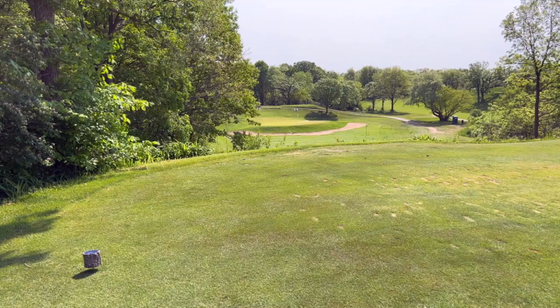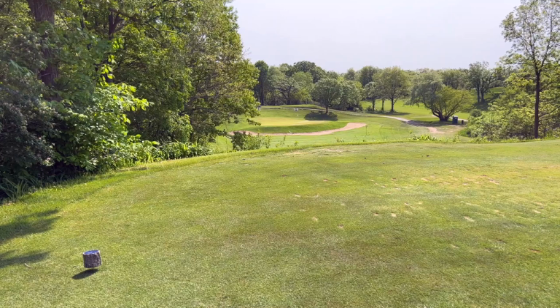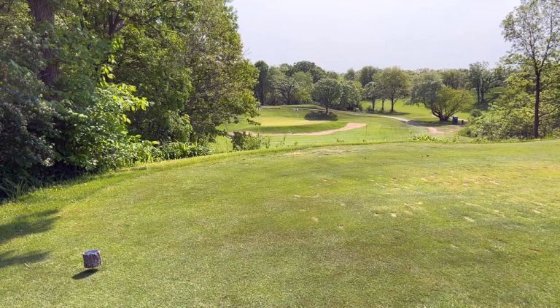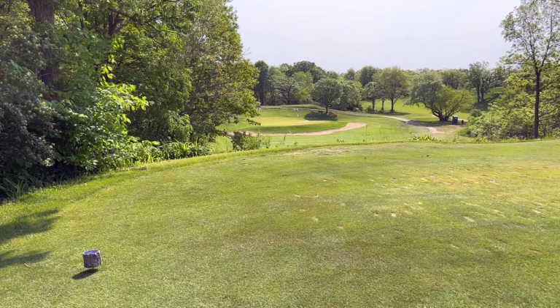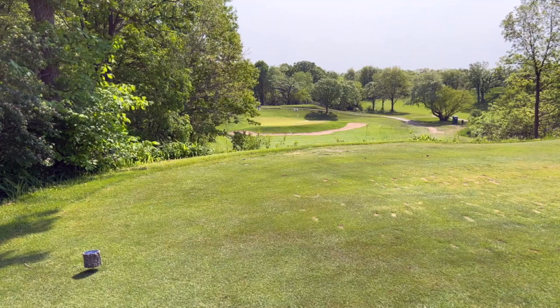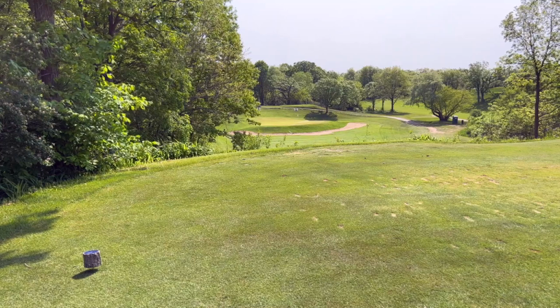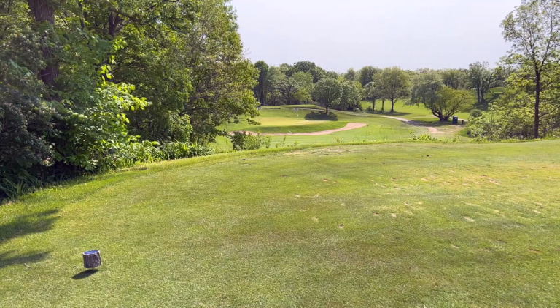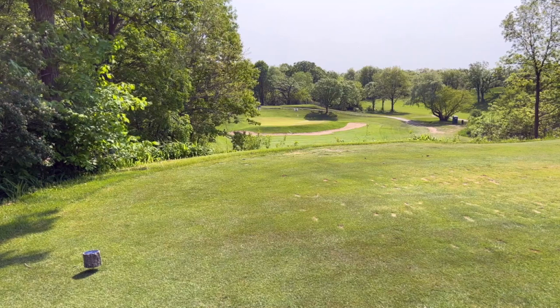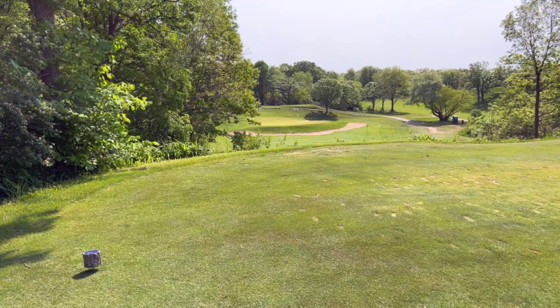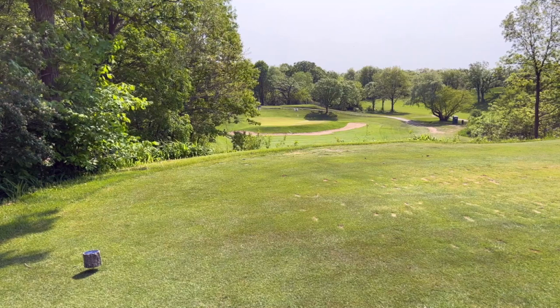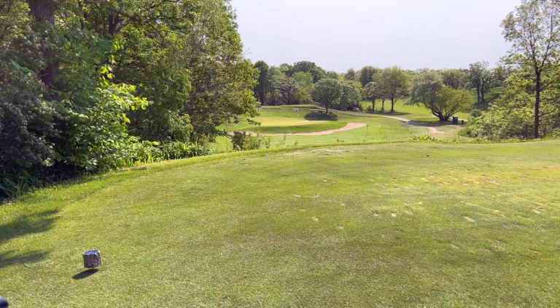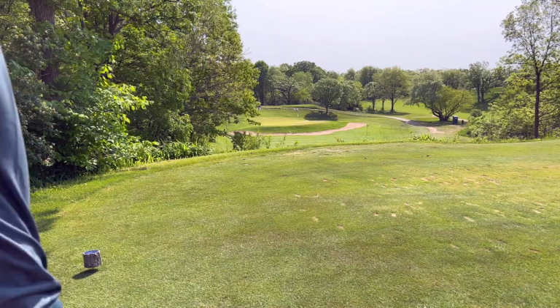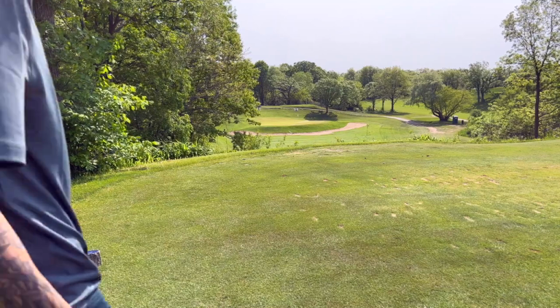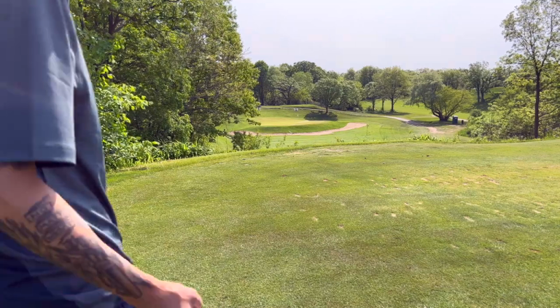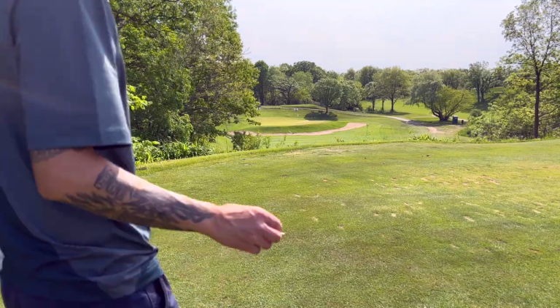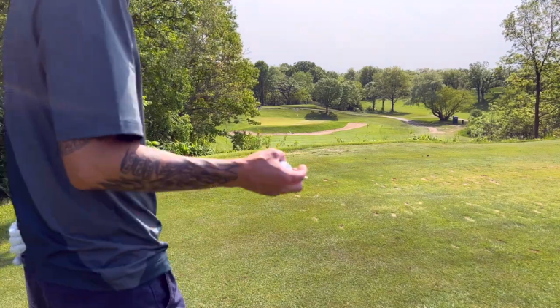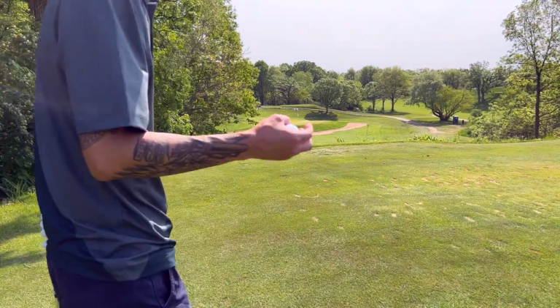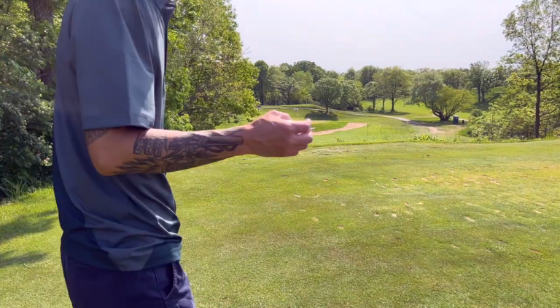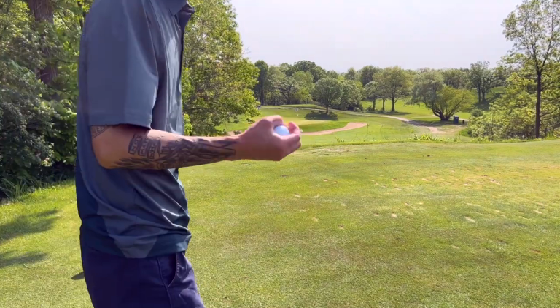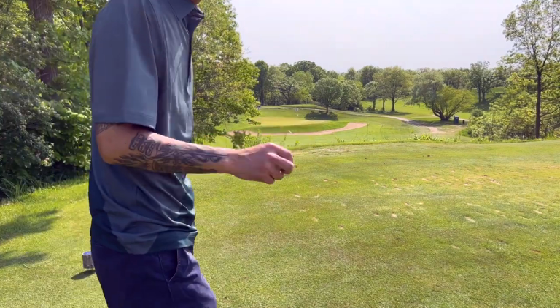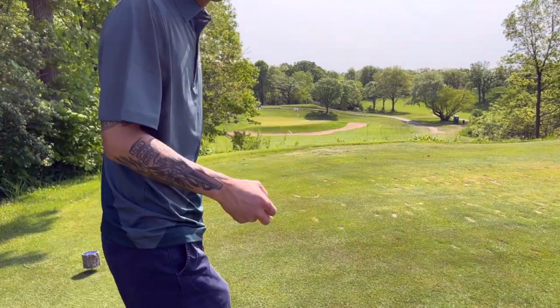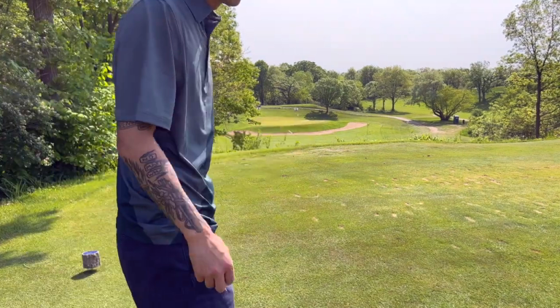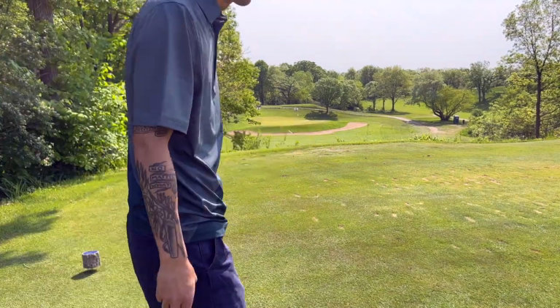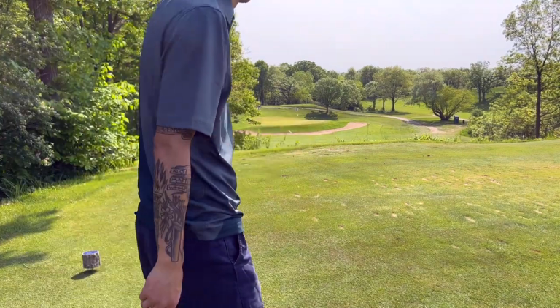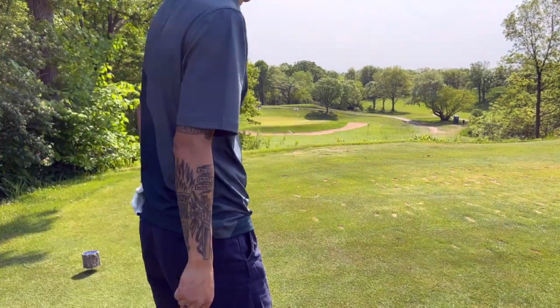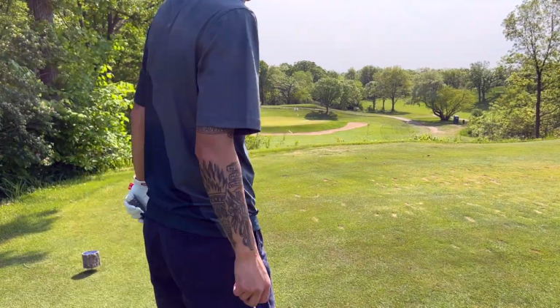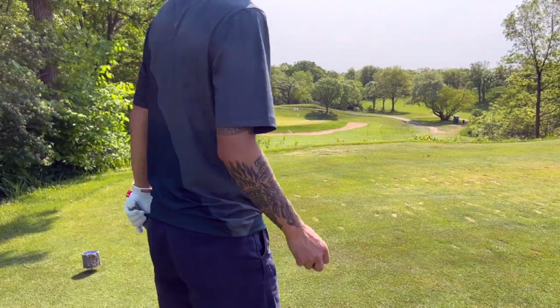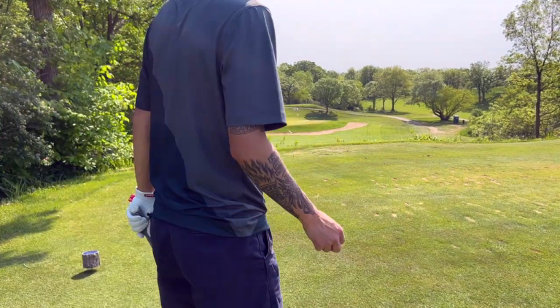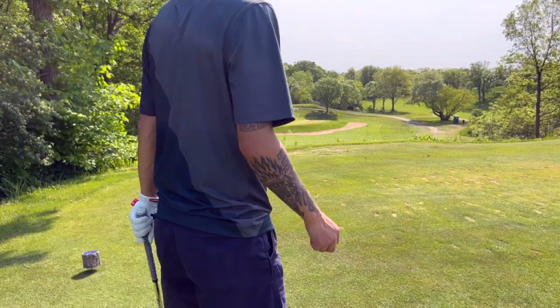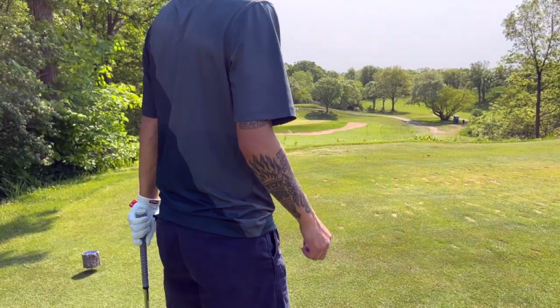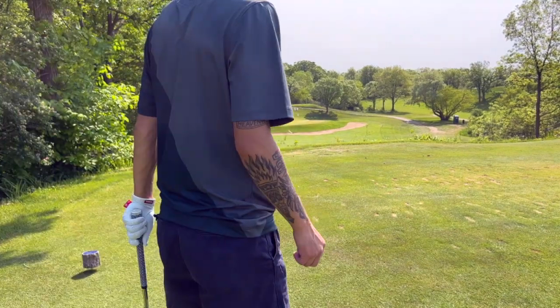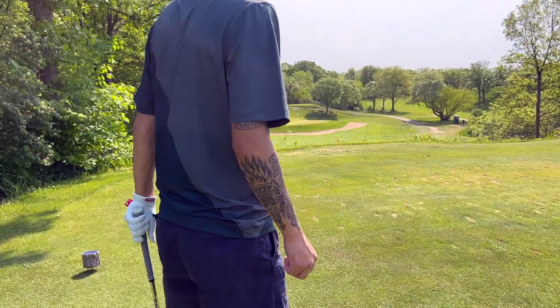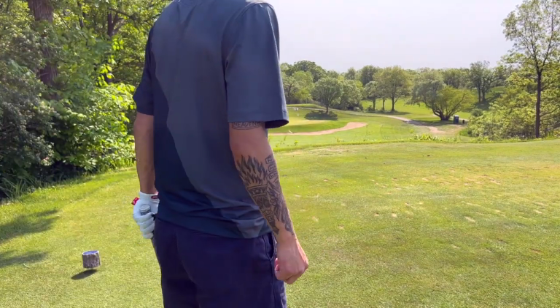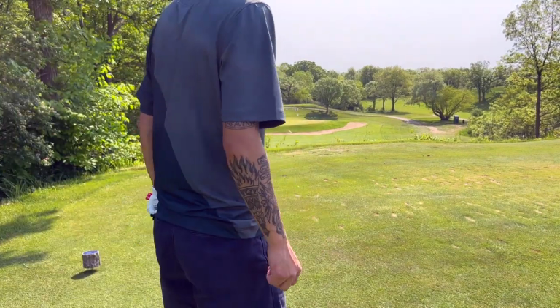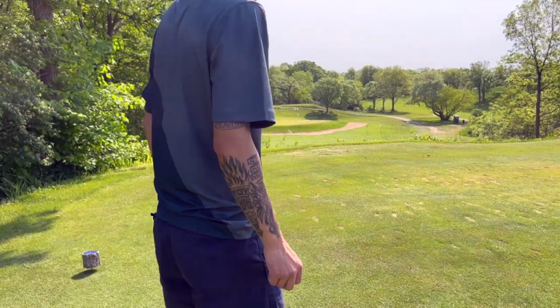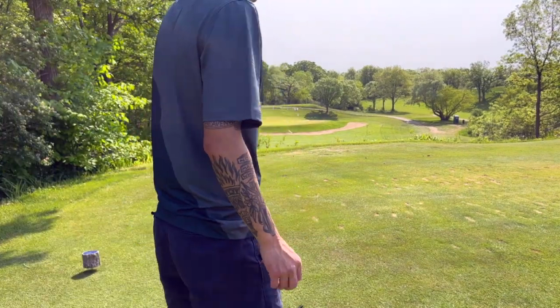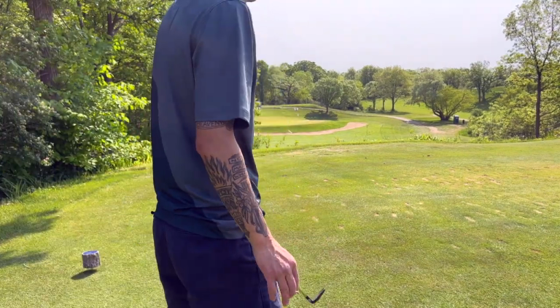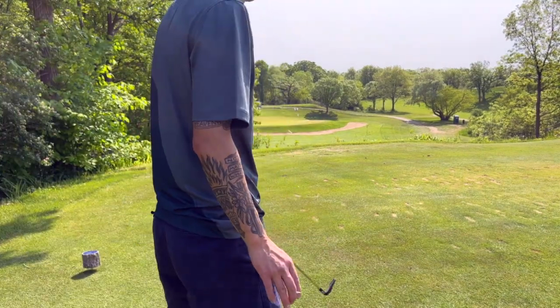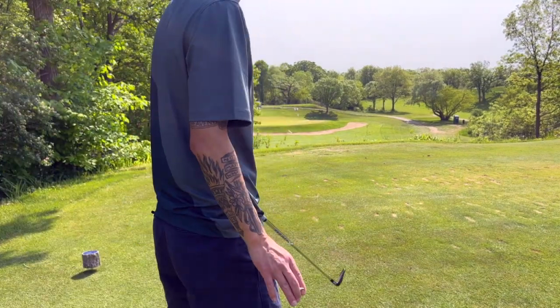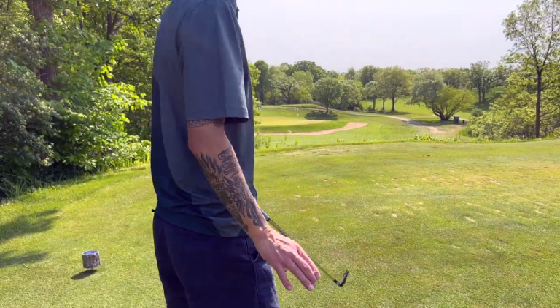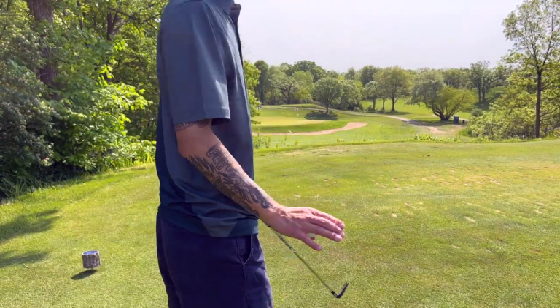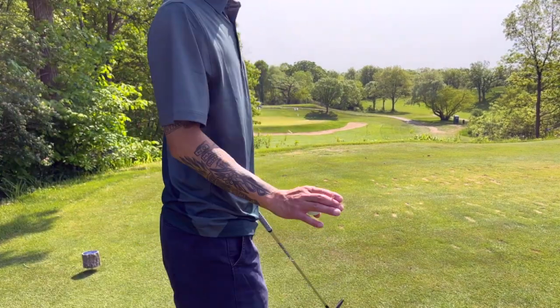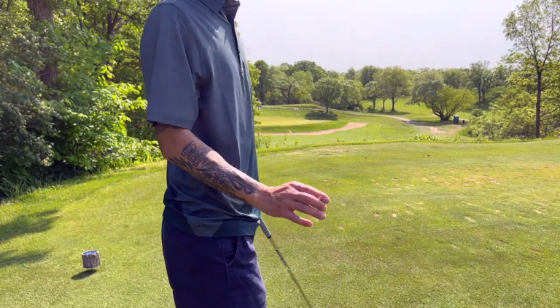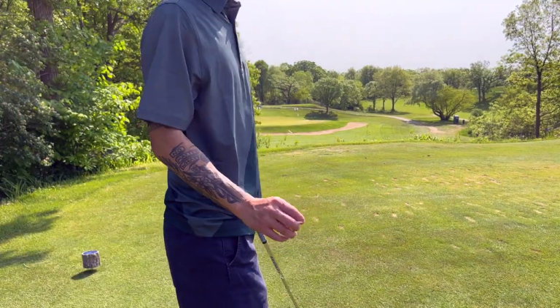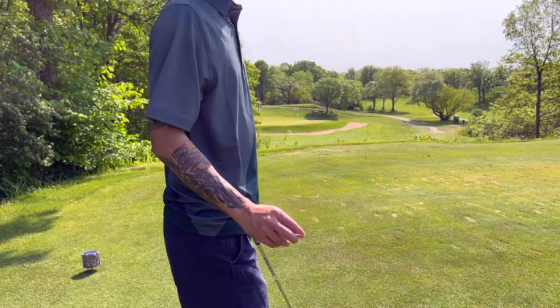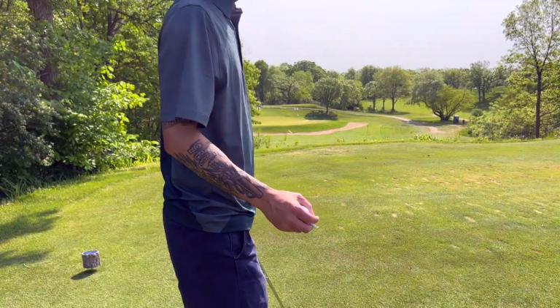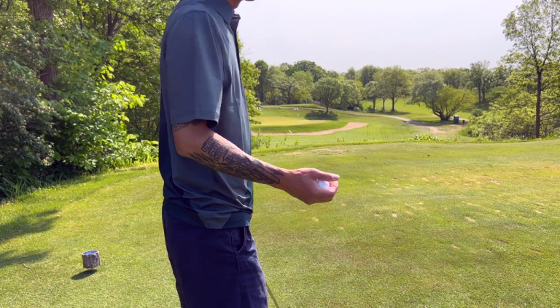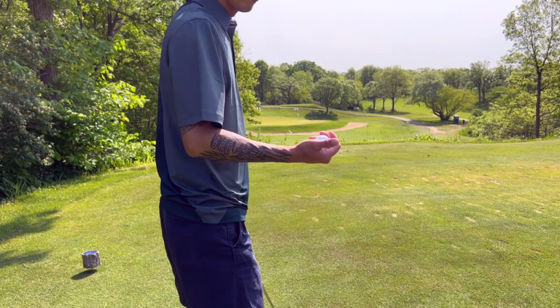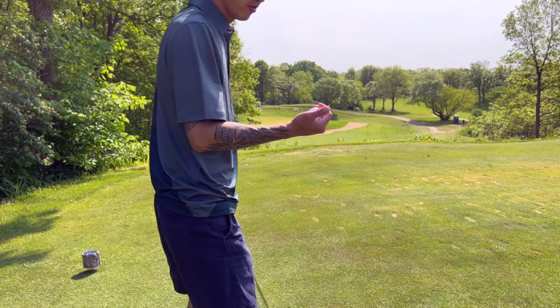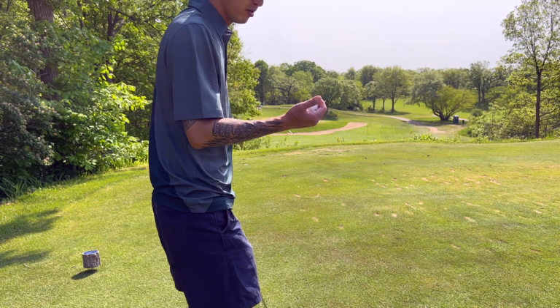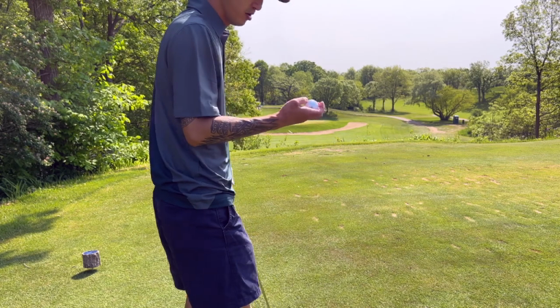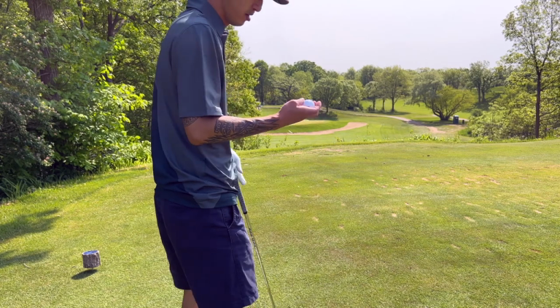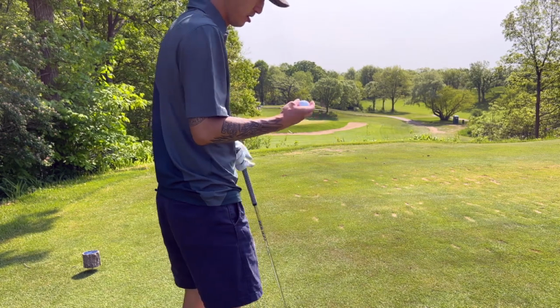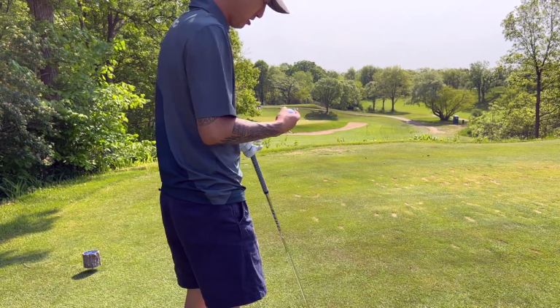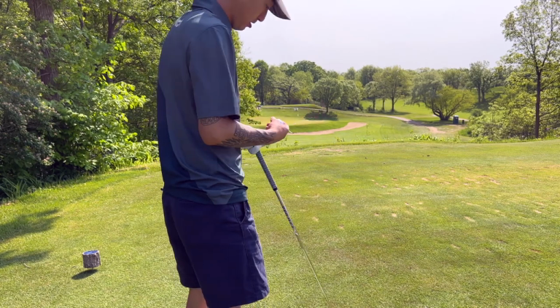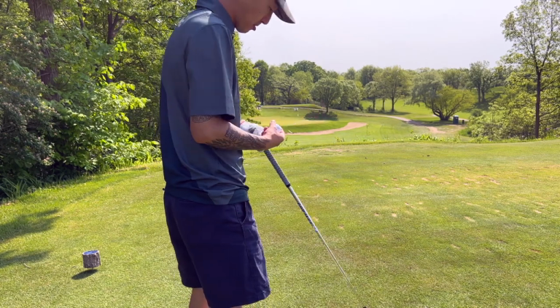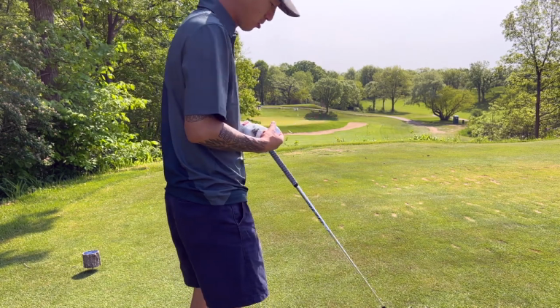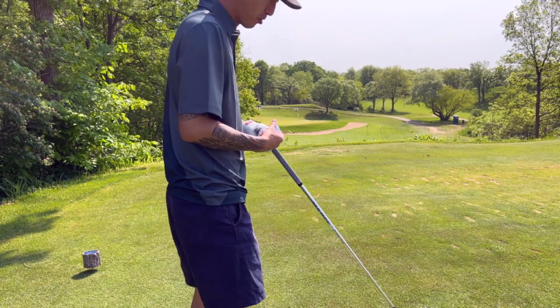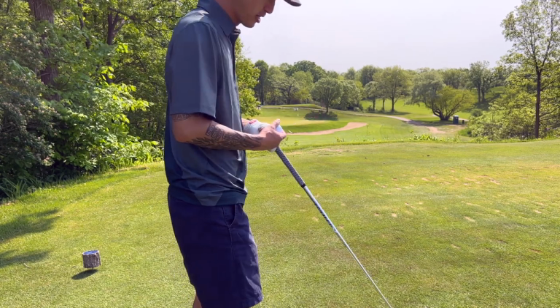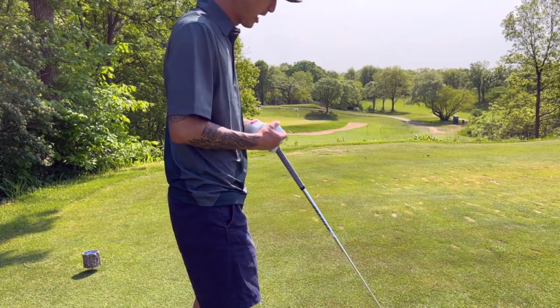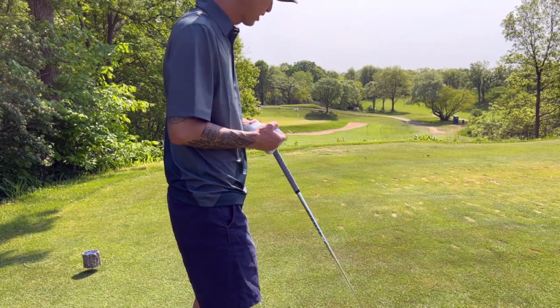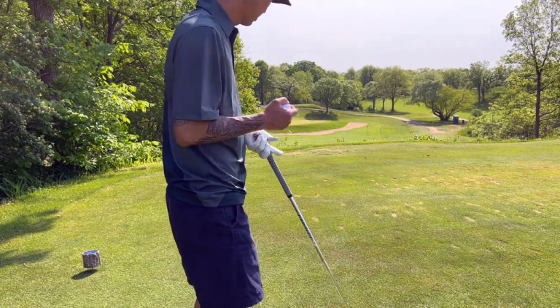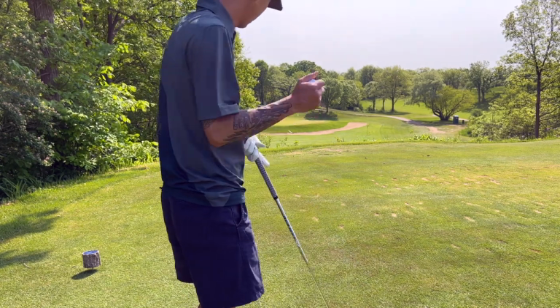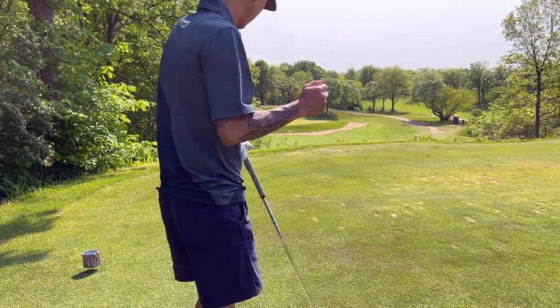All right, 130-131 yards, no wind to speak of. Going with the X first.